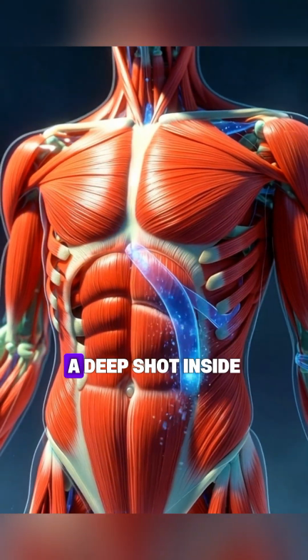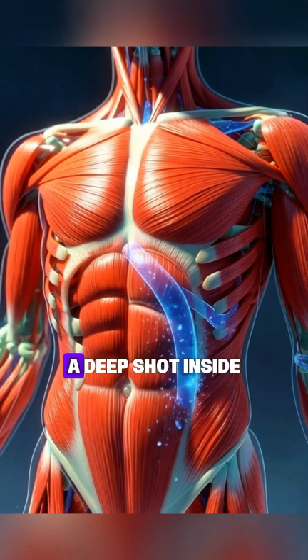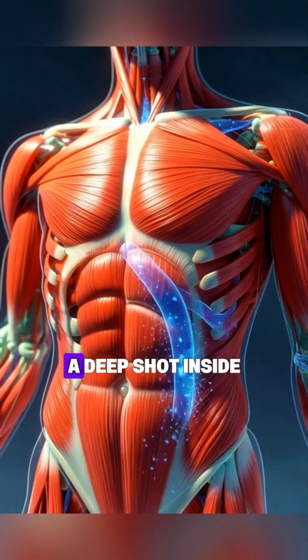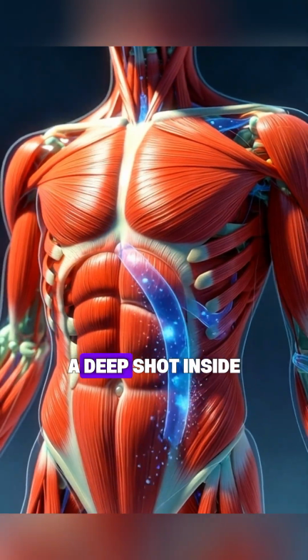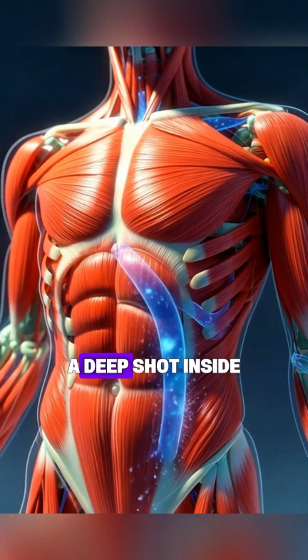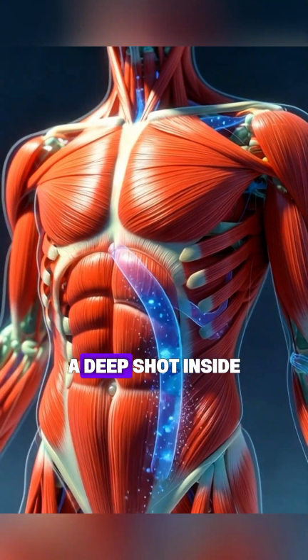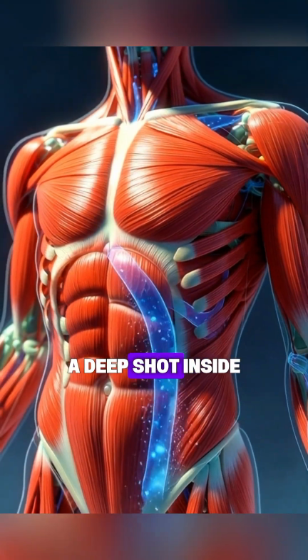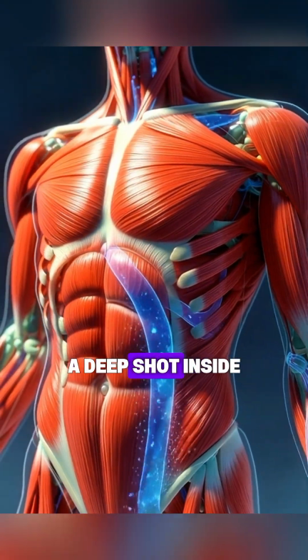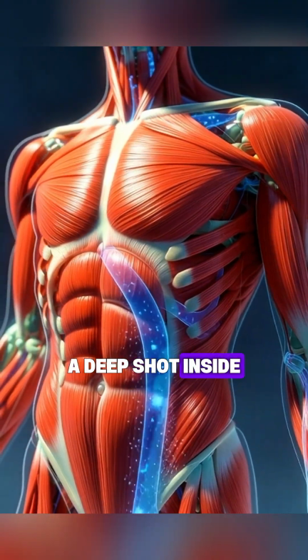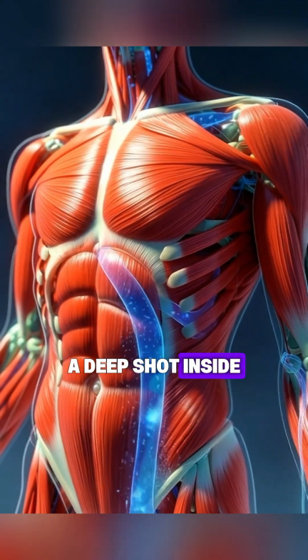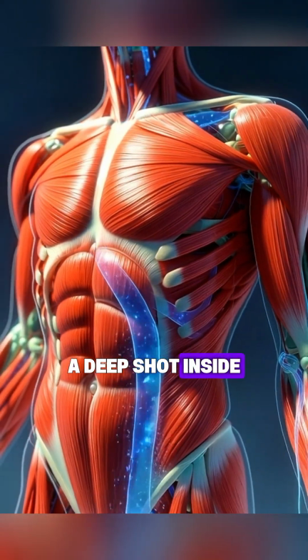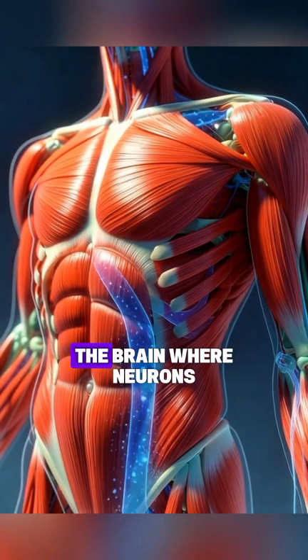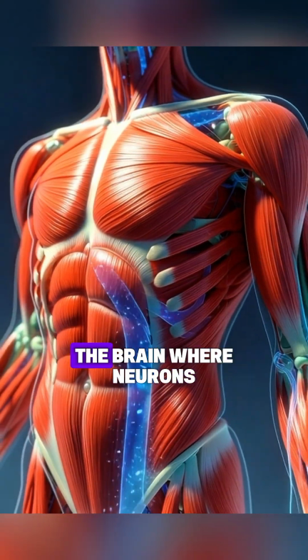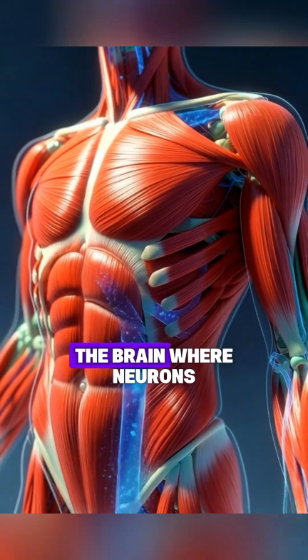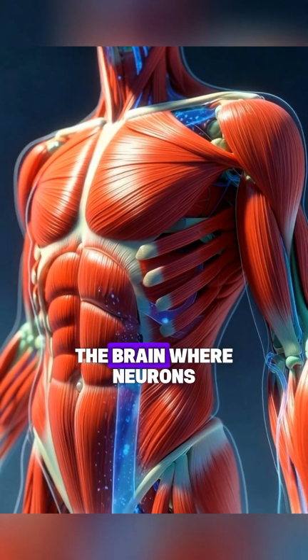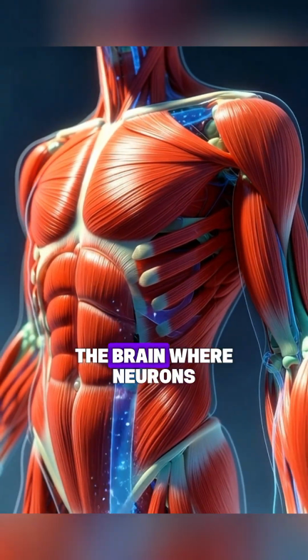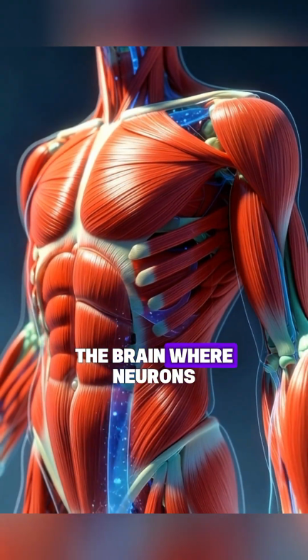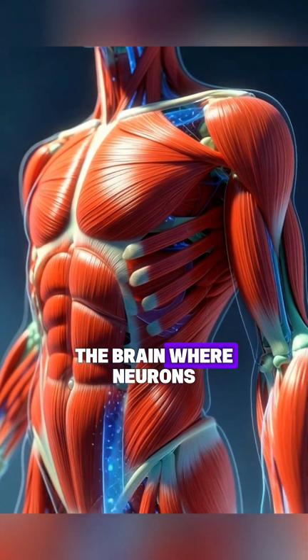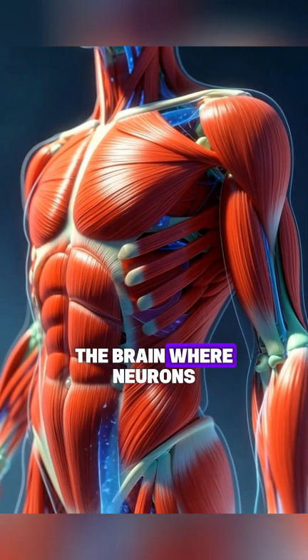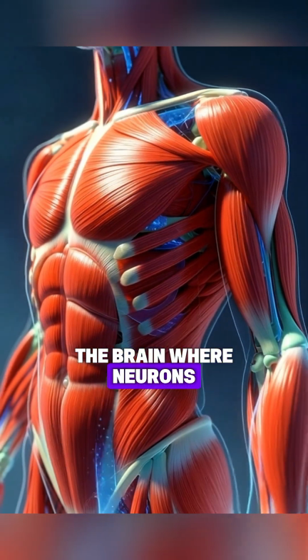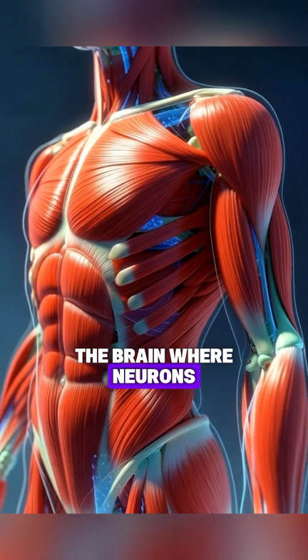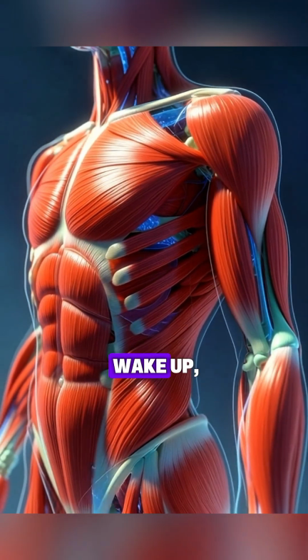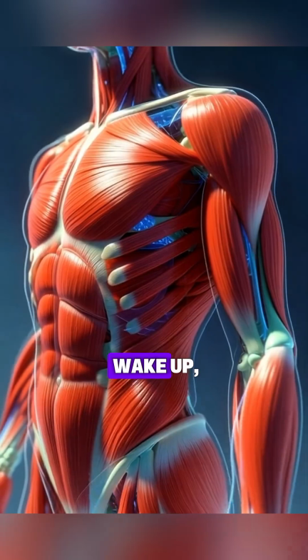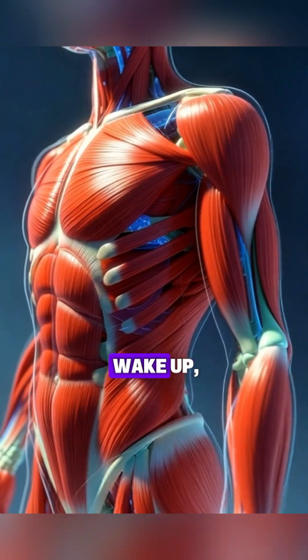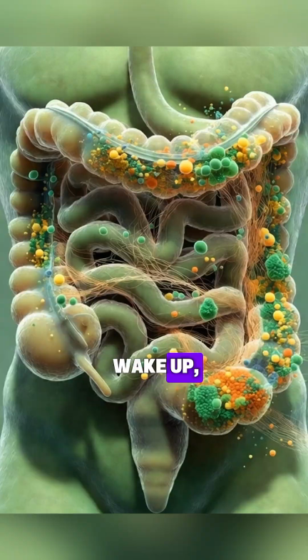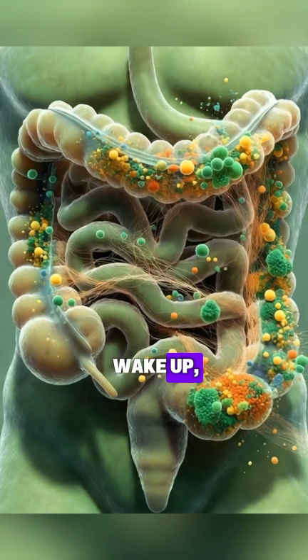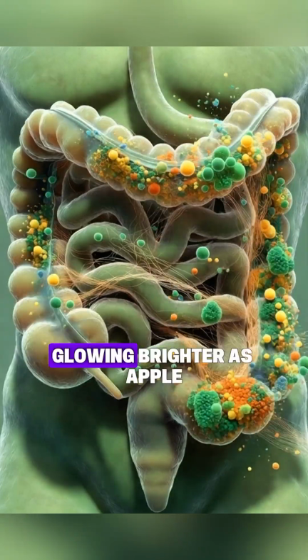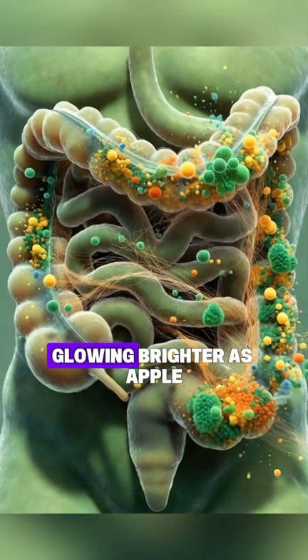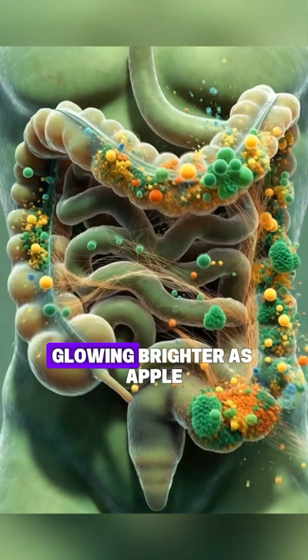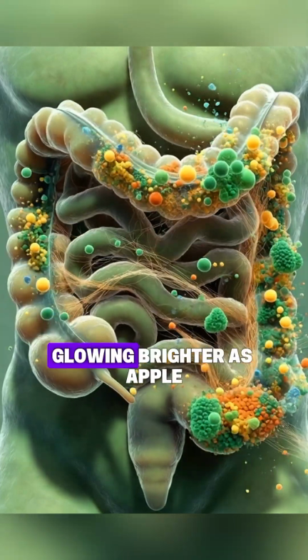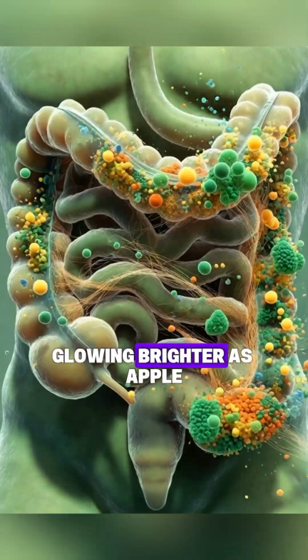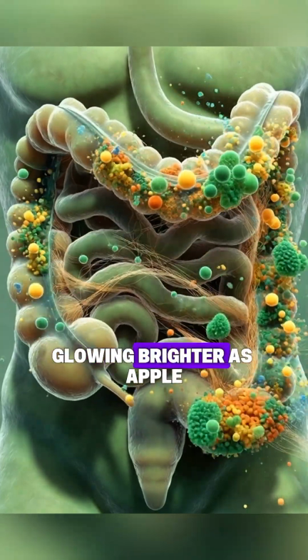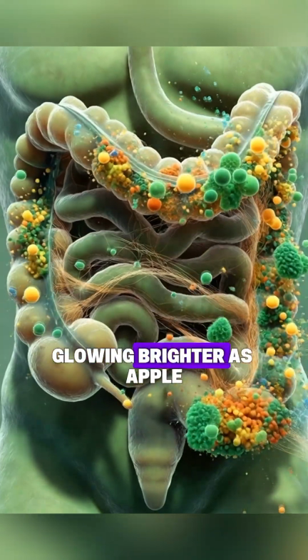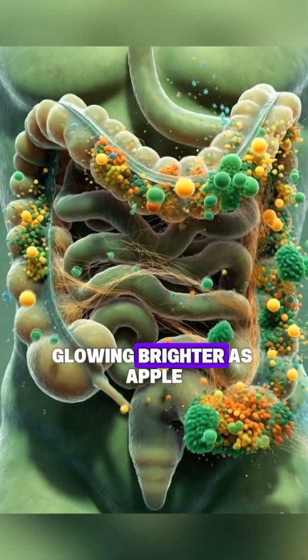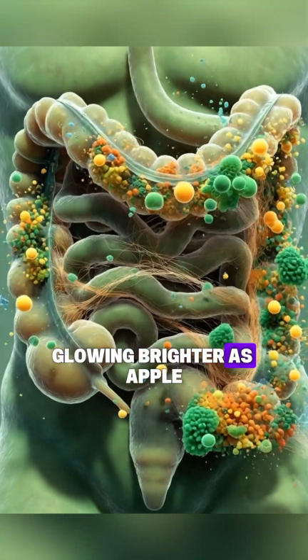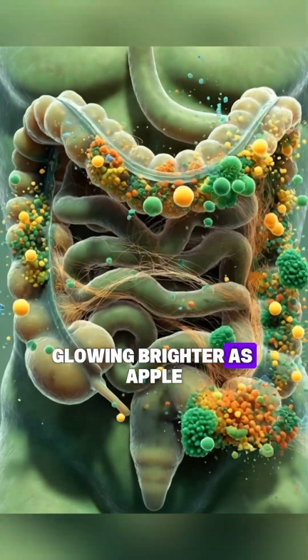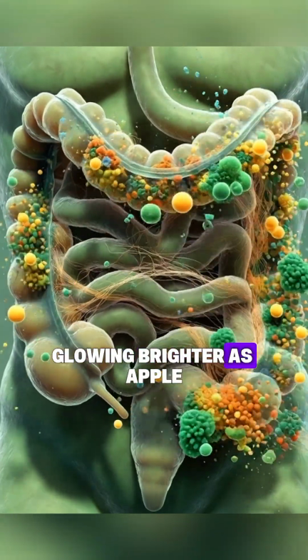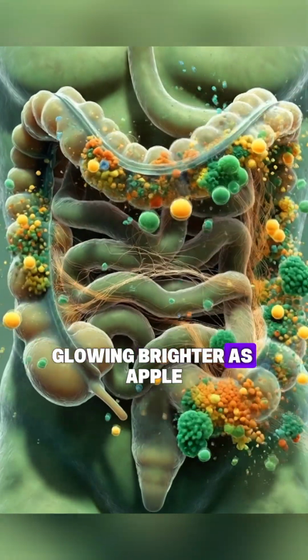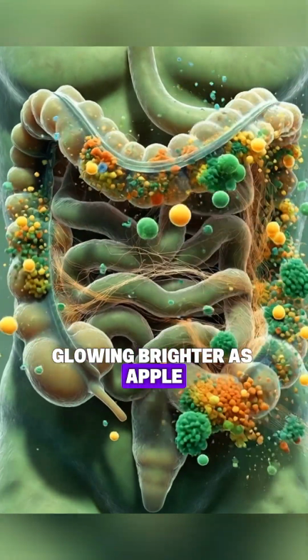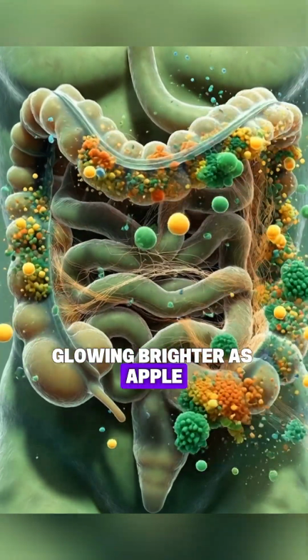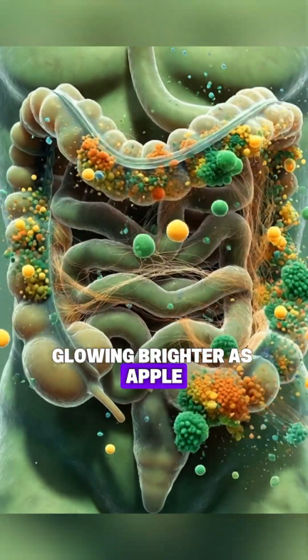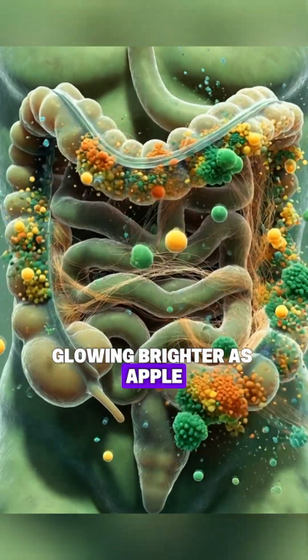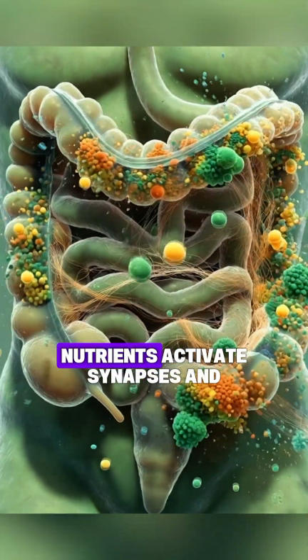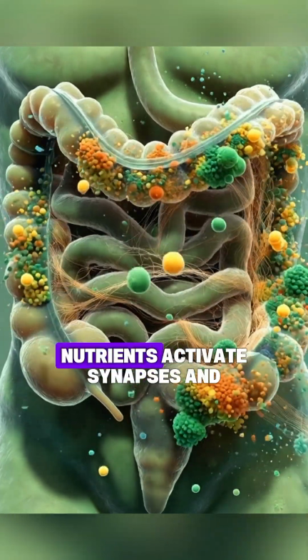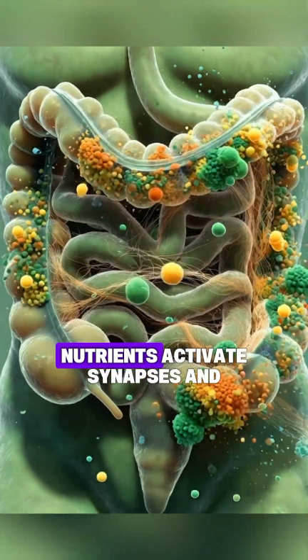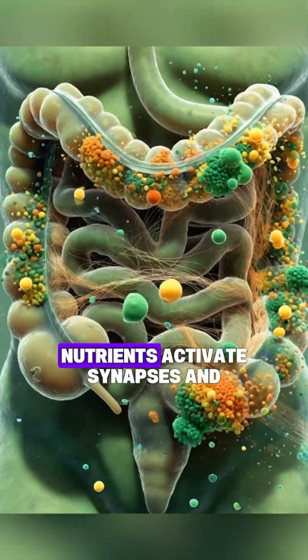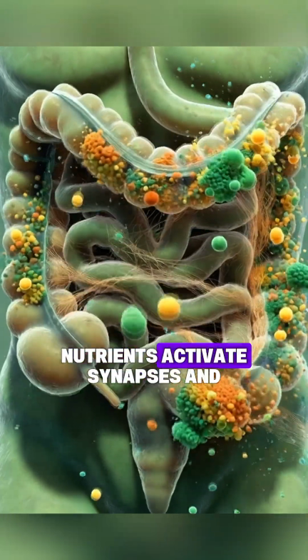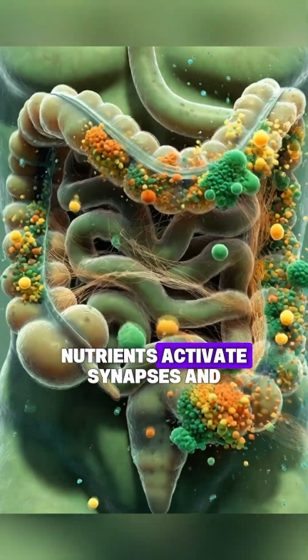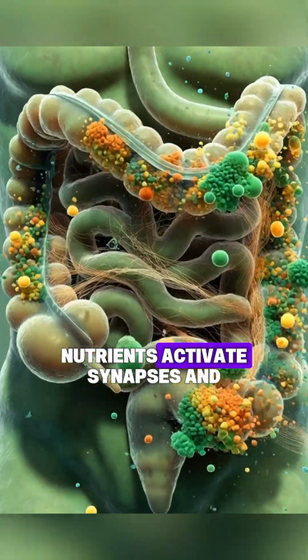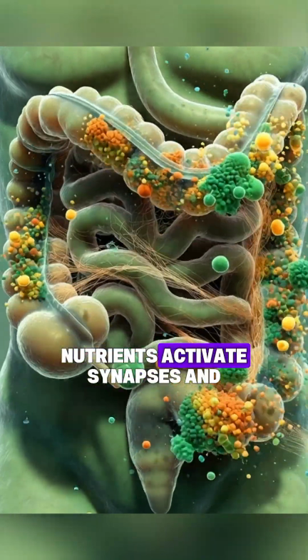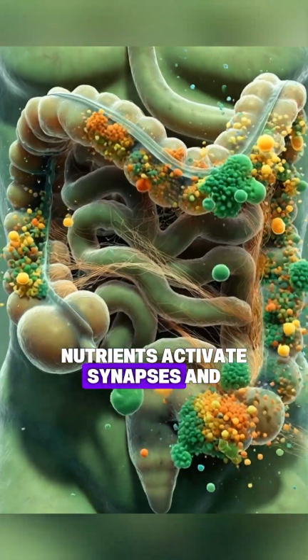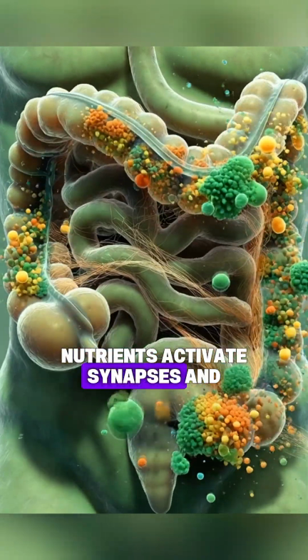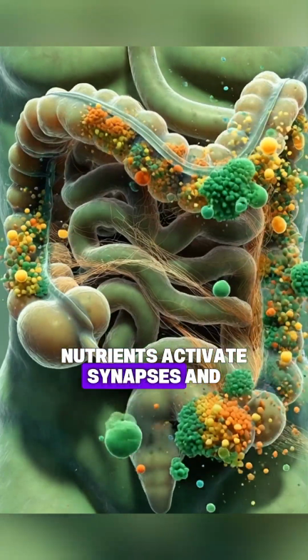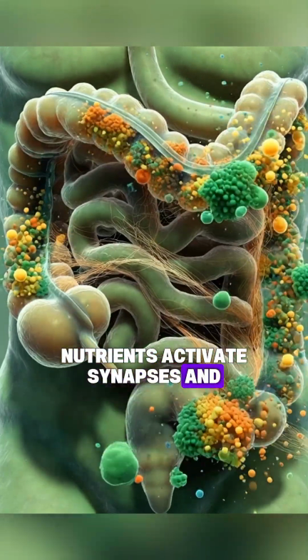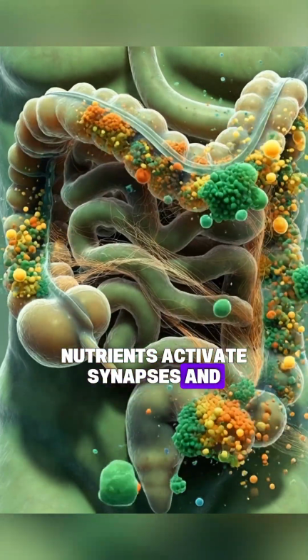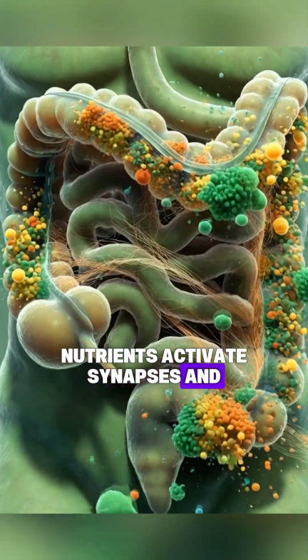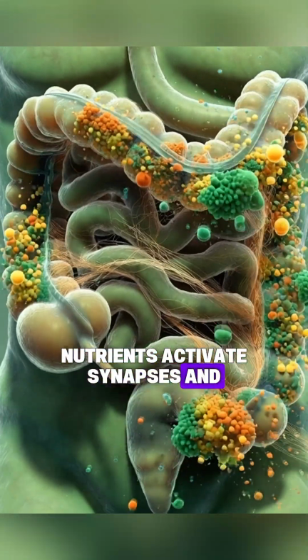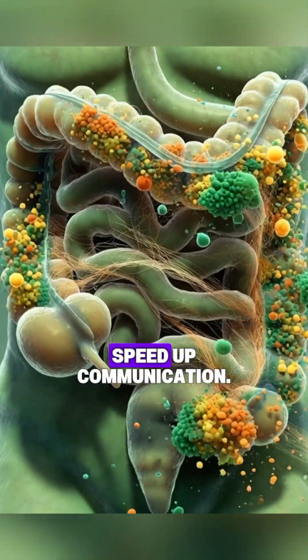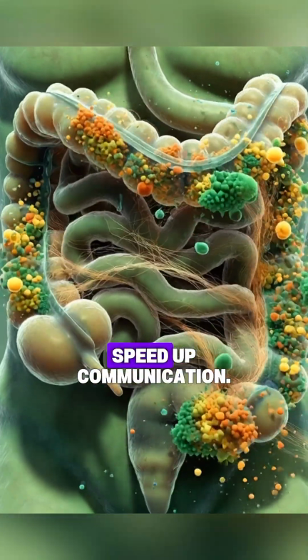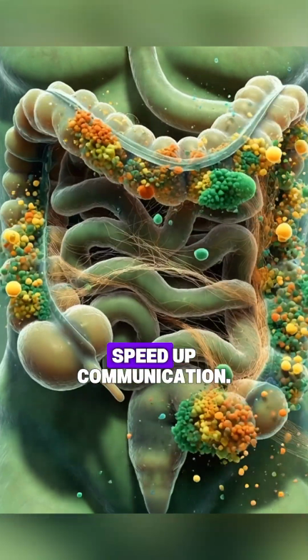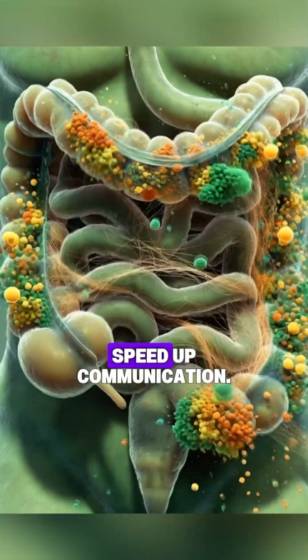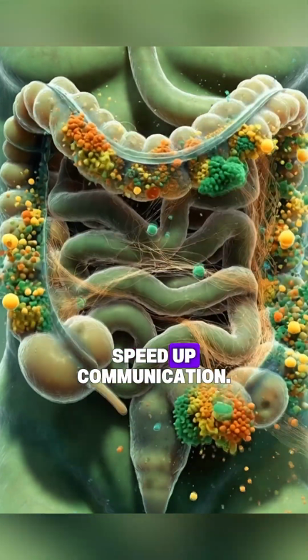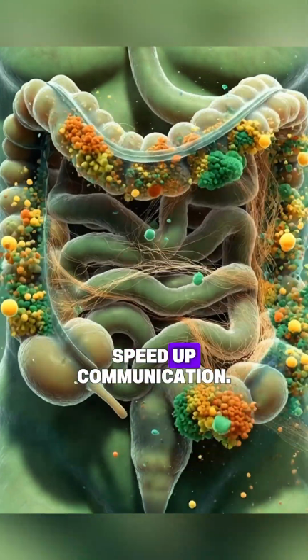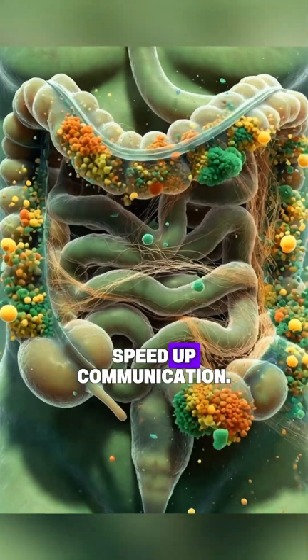A deep shot inside the brain where neurons wake up, glowing brighter as apple nutrients activate synapses and speed up communication.